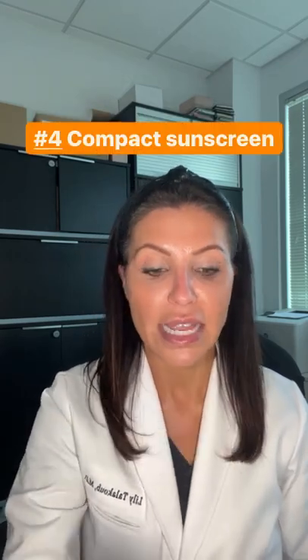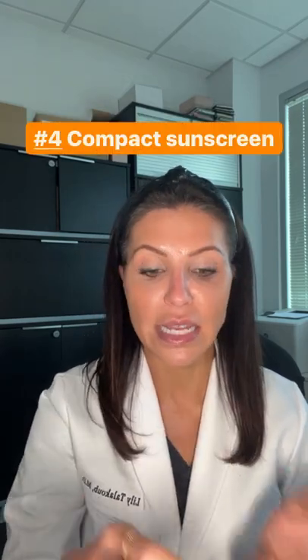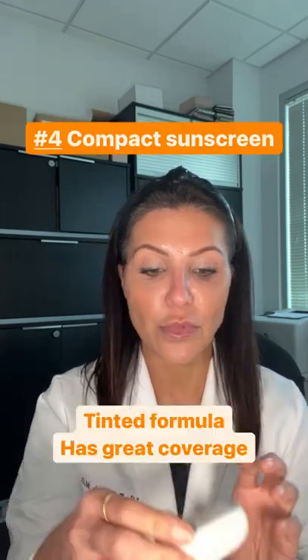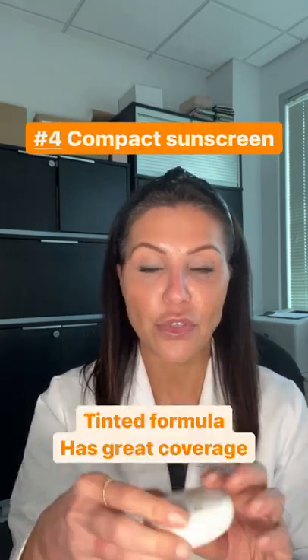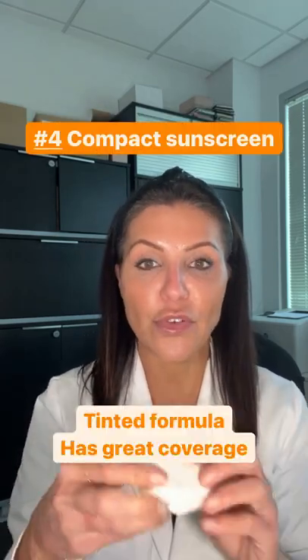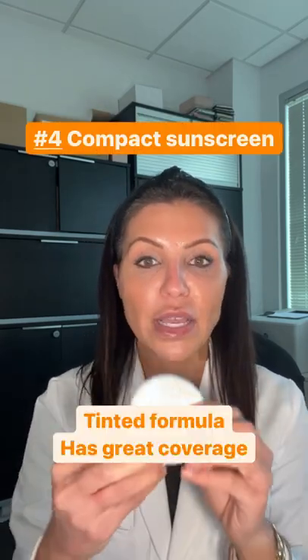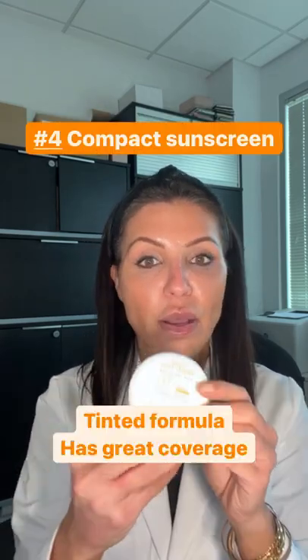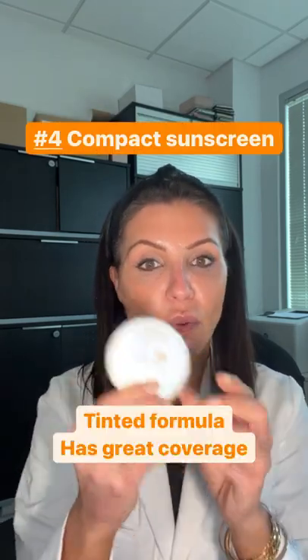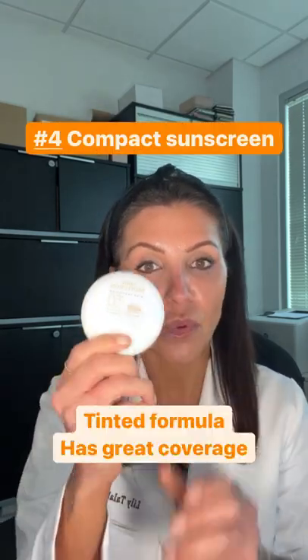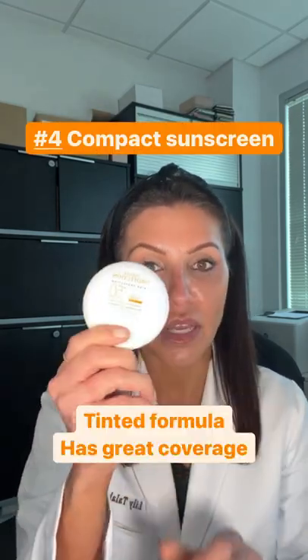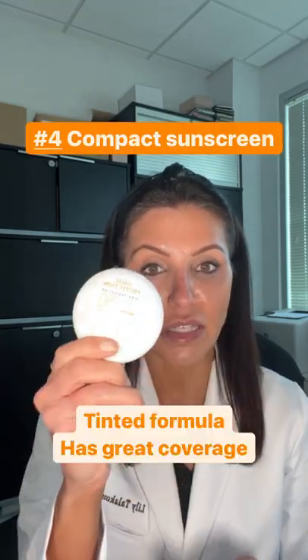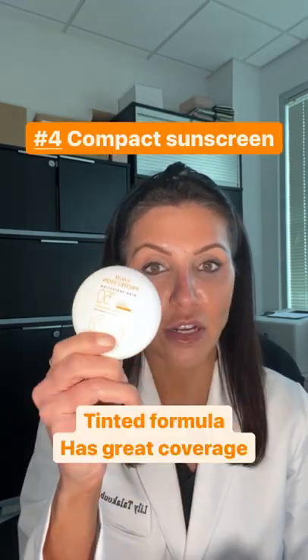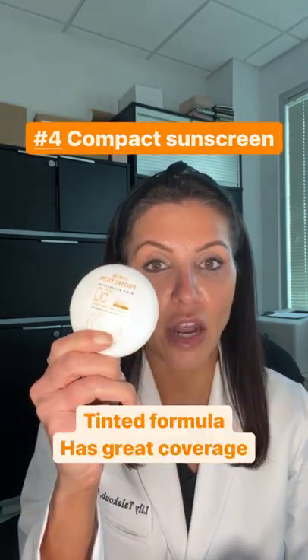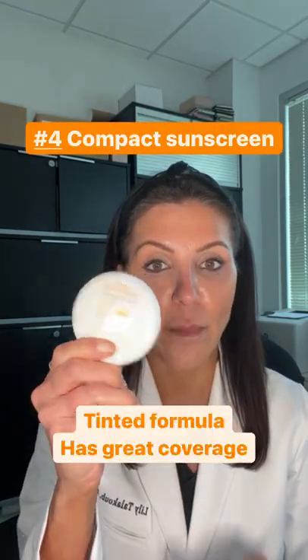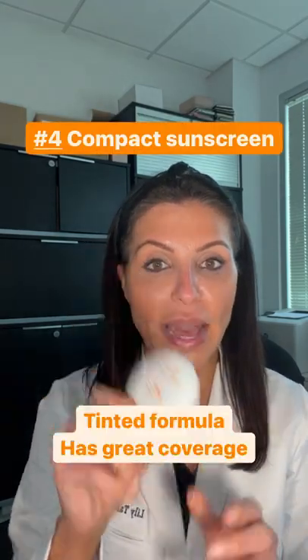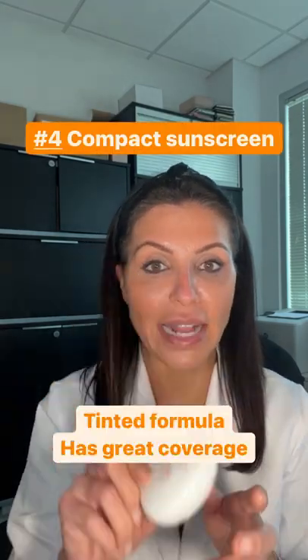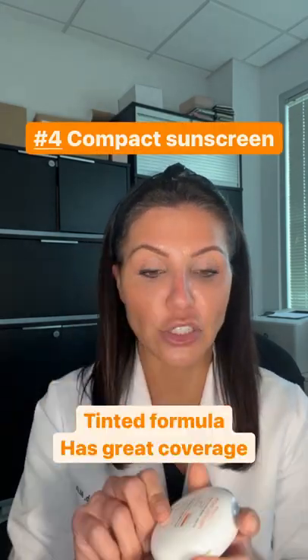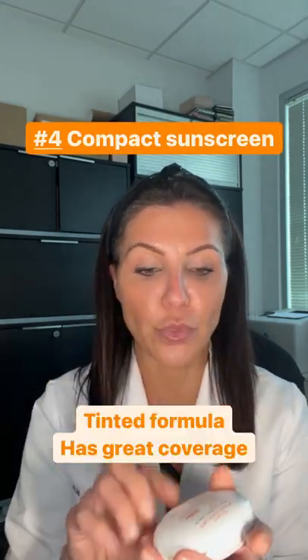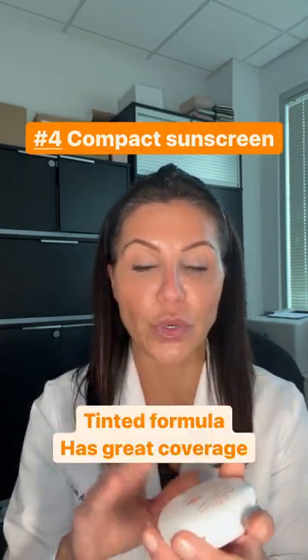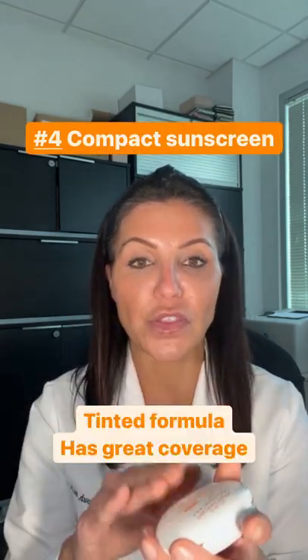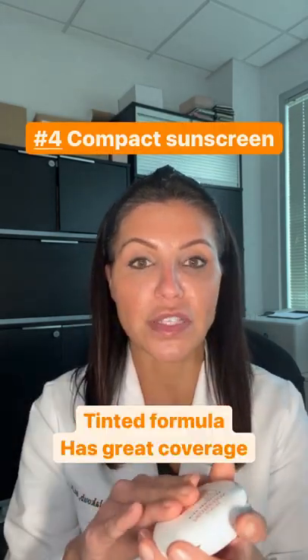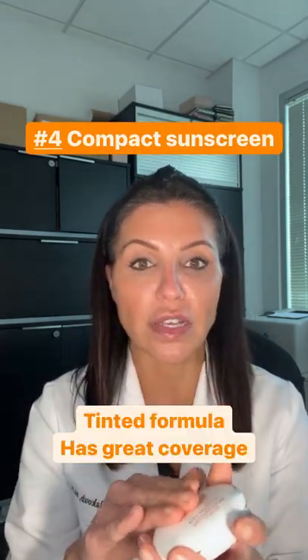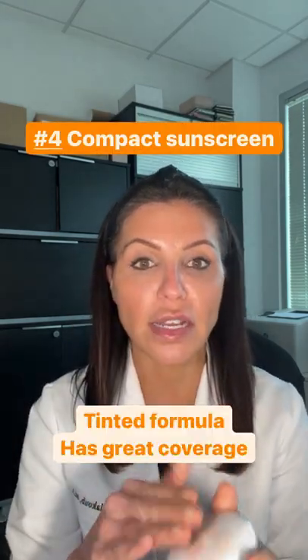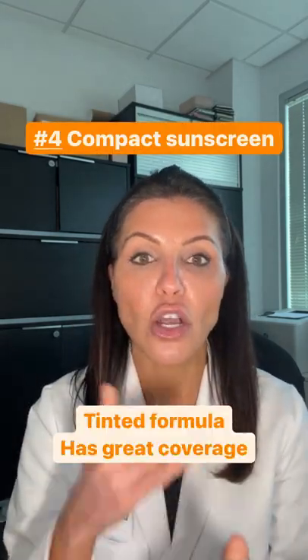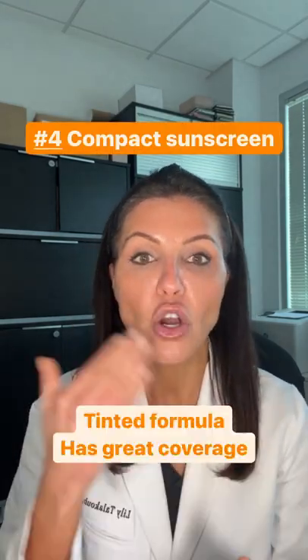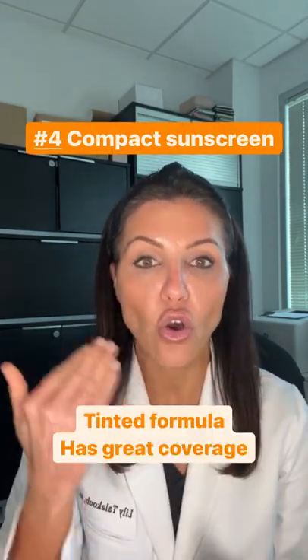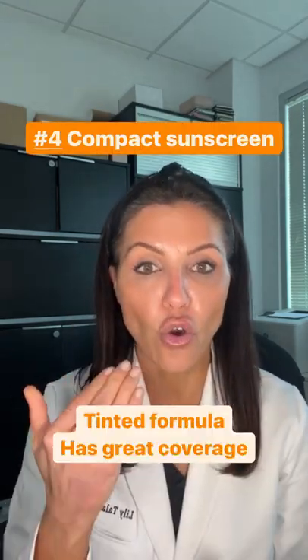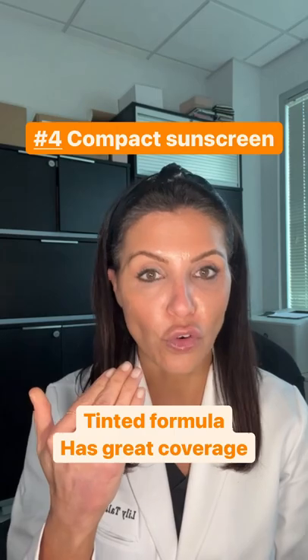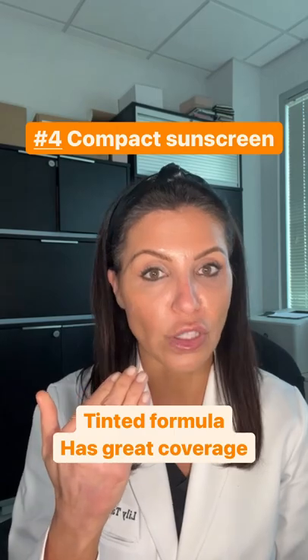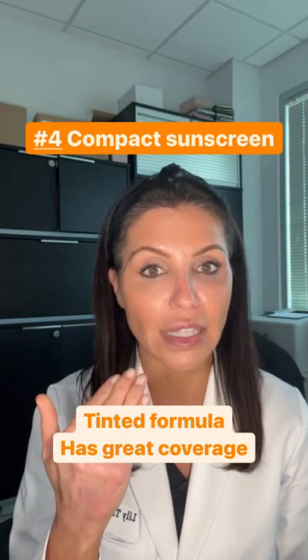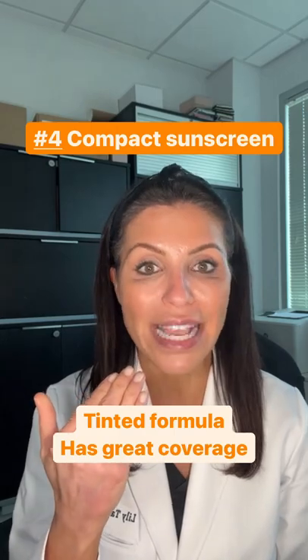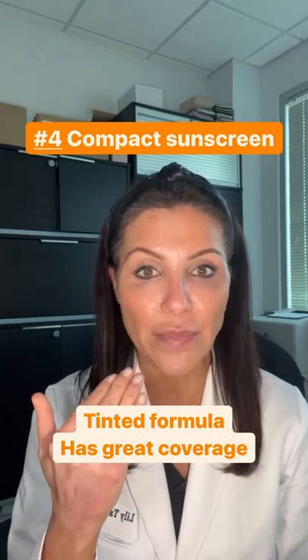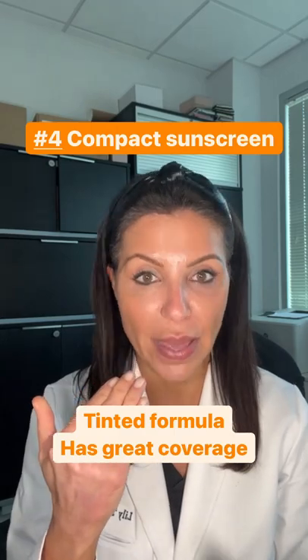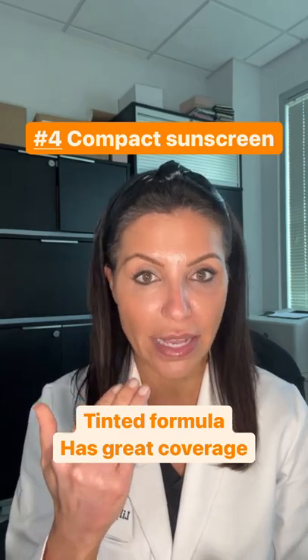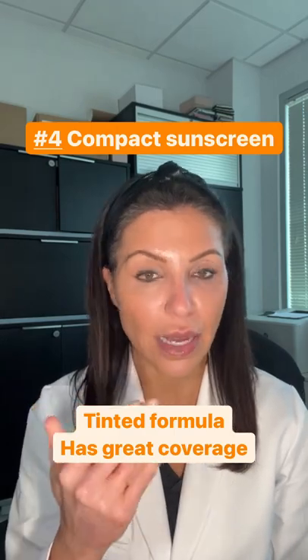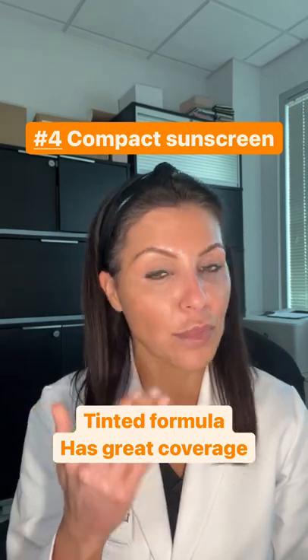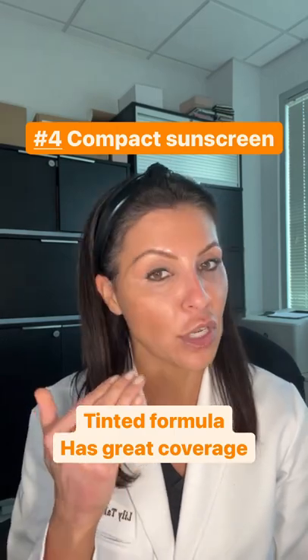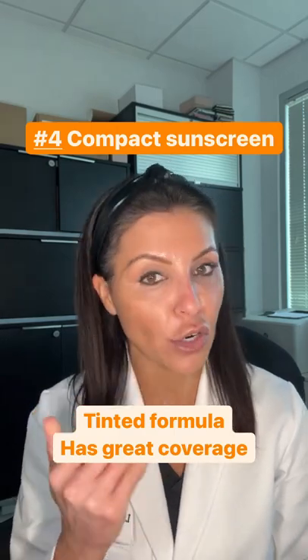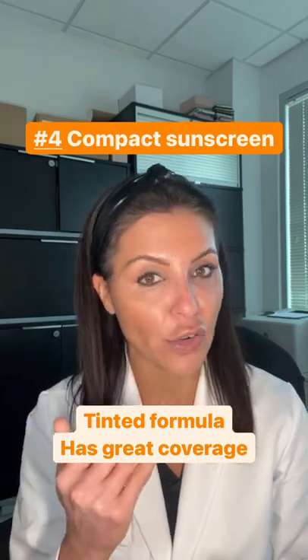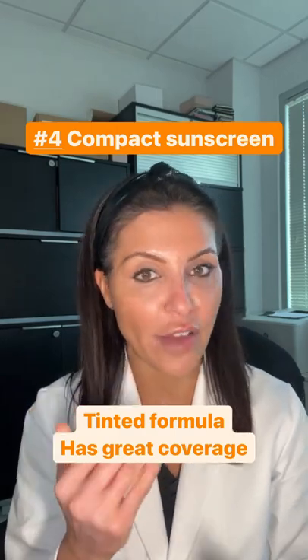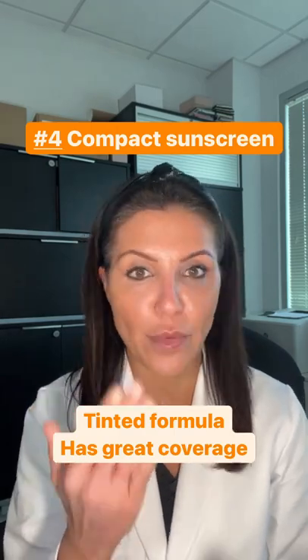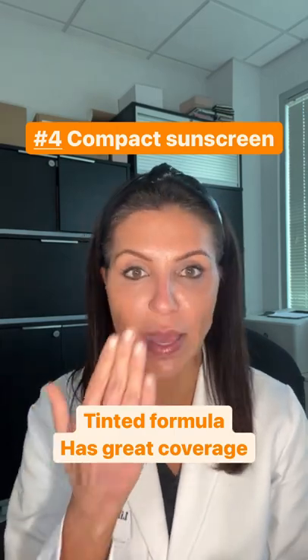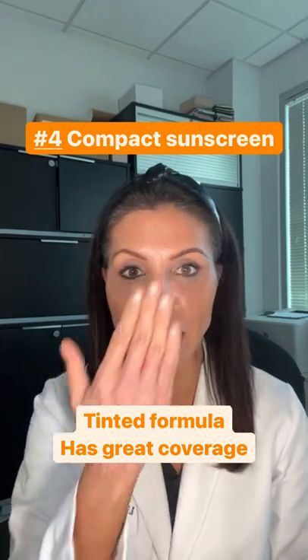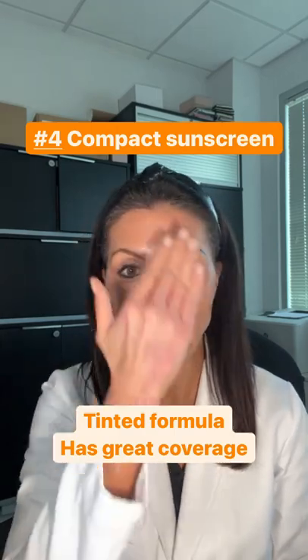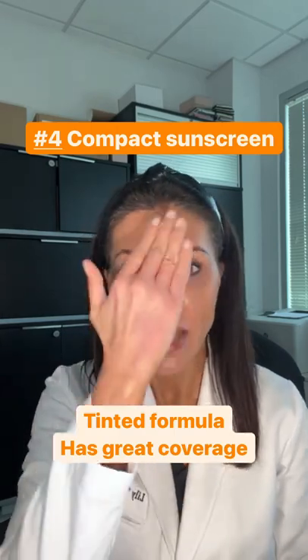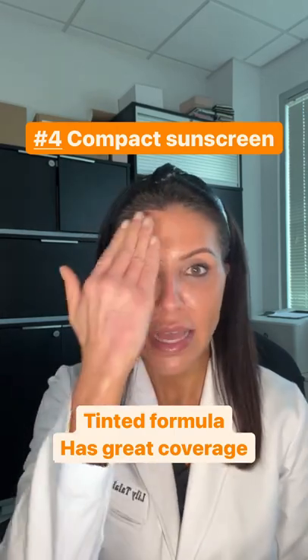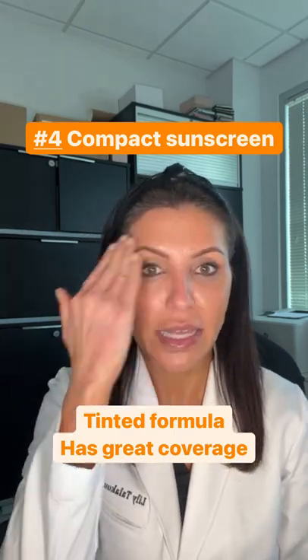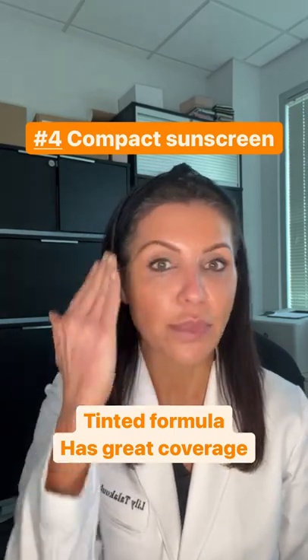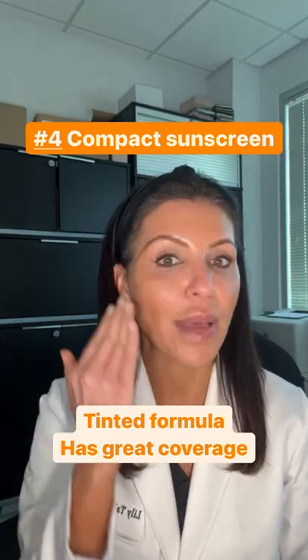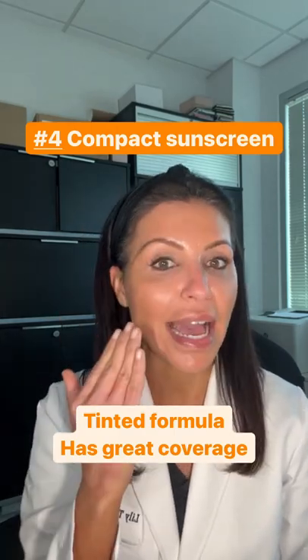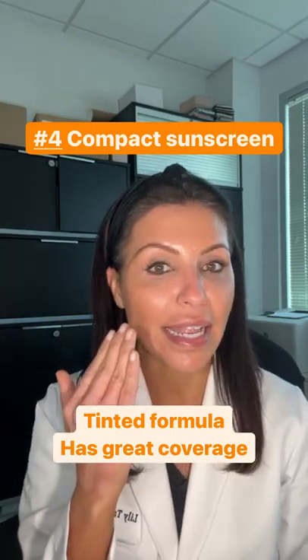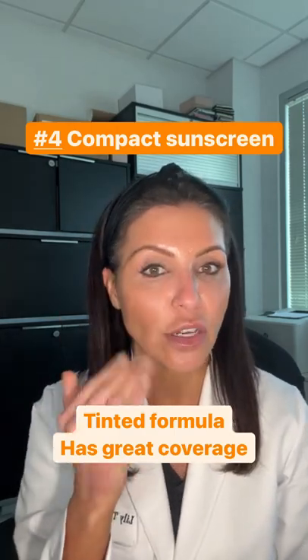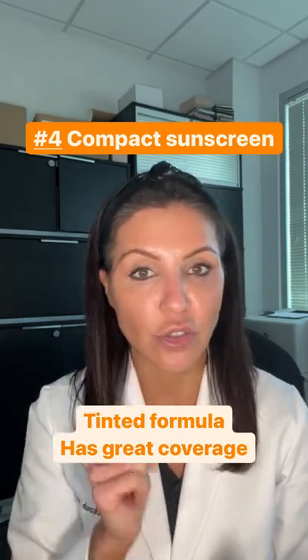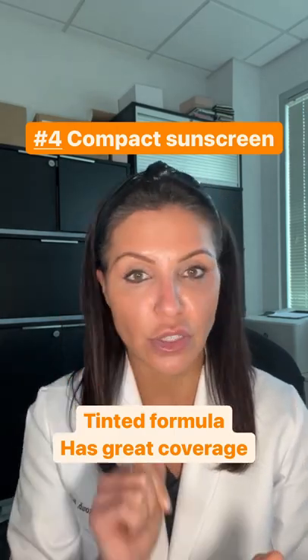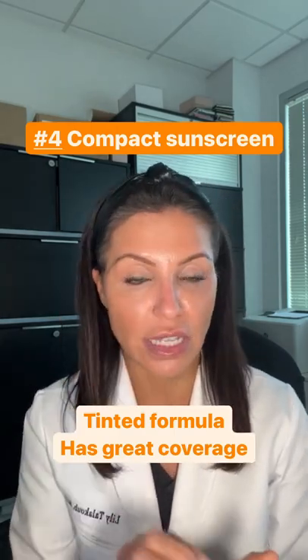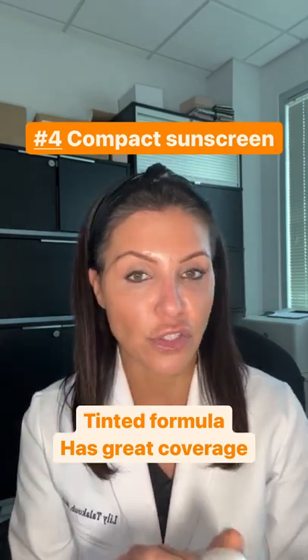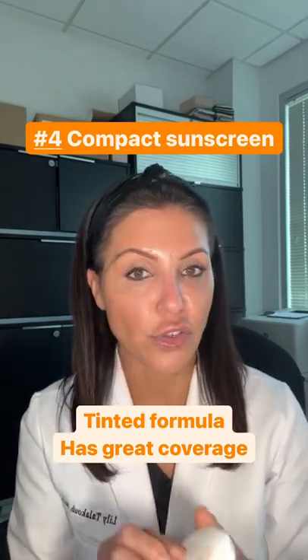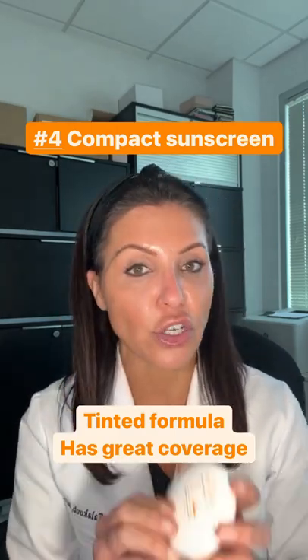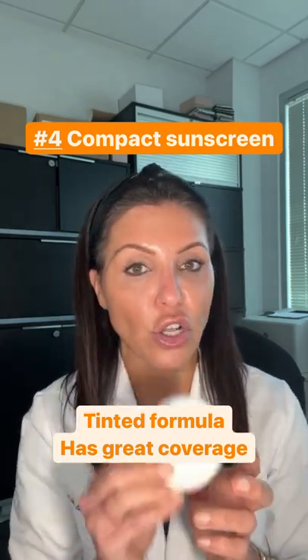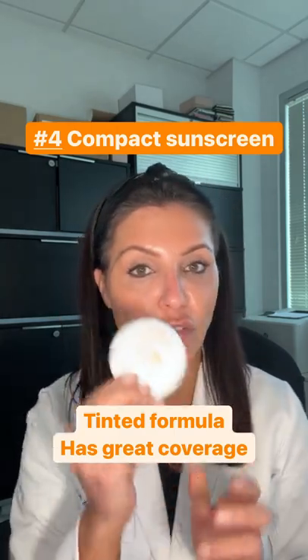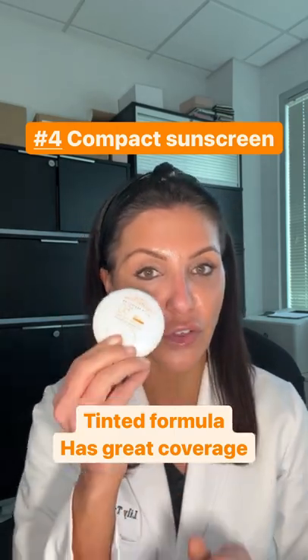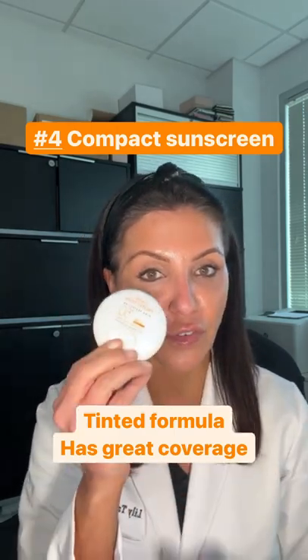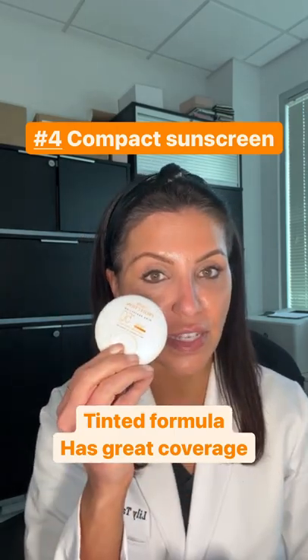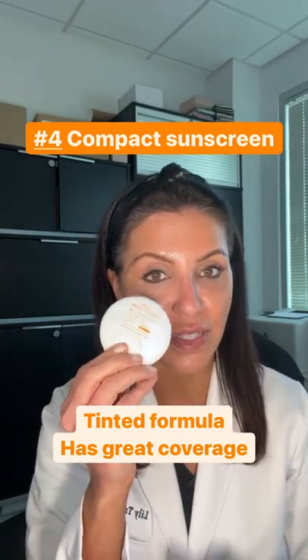Number four is a compact. You can put this on over light makeup, not over heavy makeup, and pat the sunscreen all over your face.